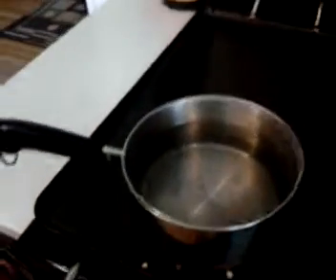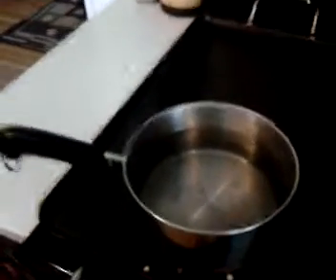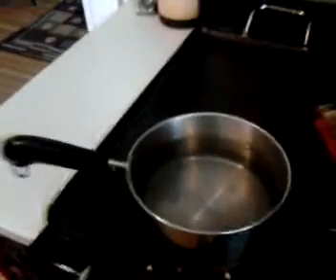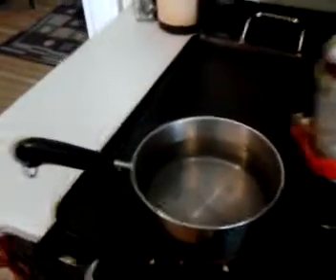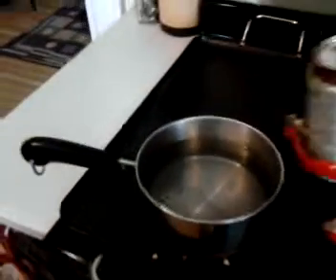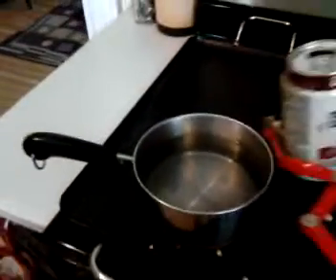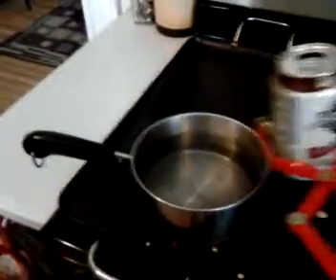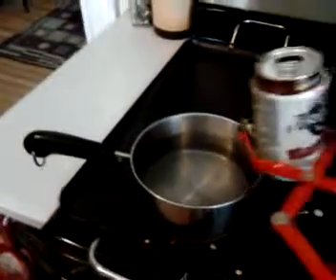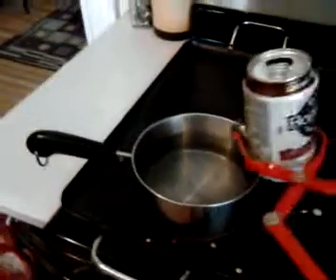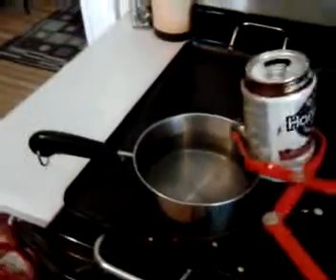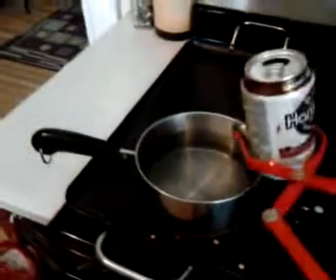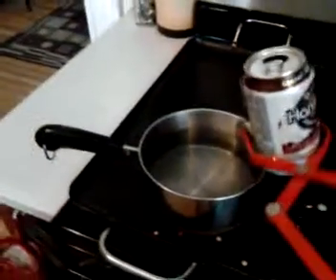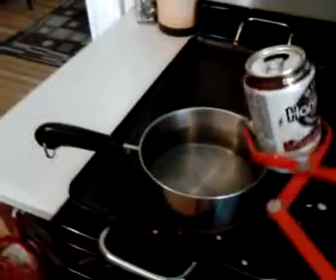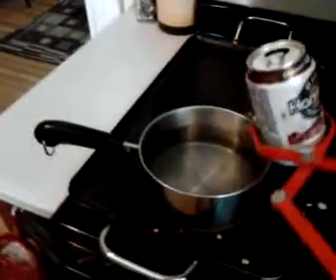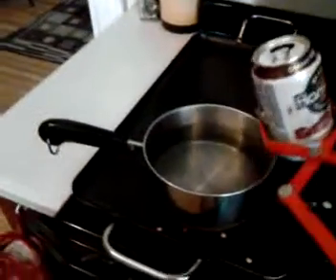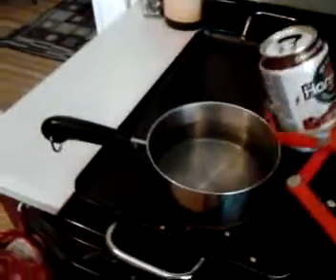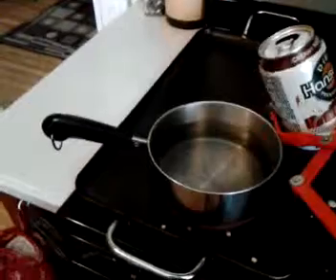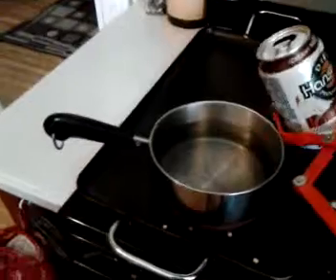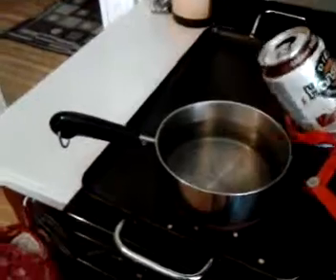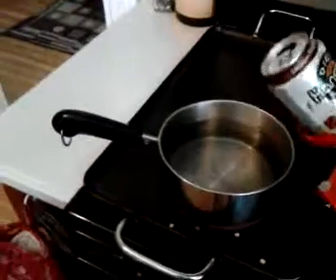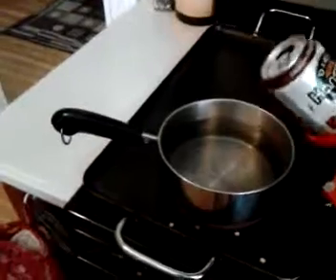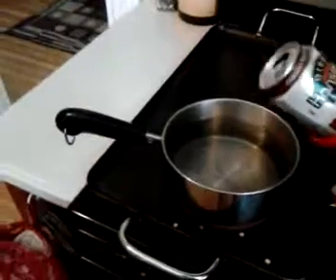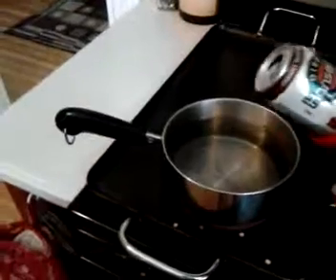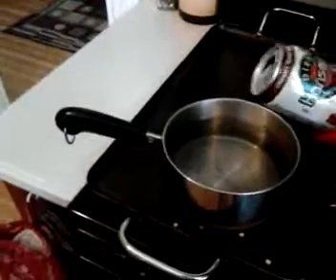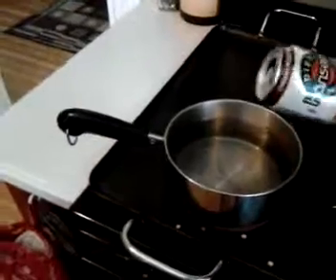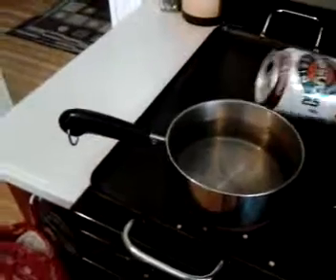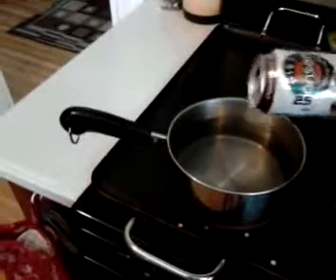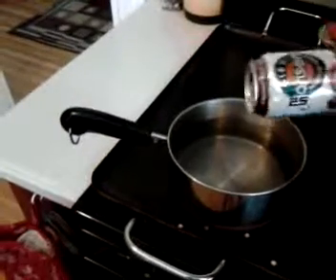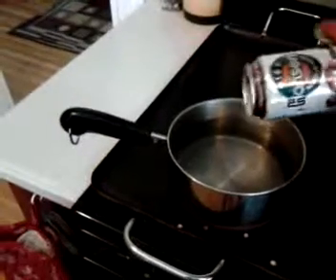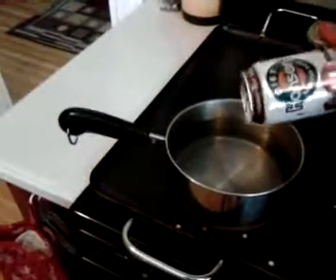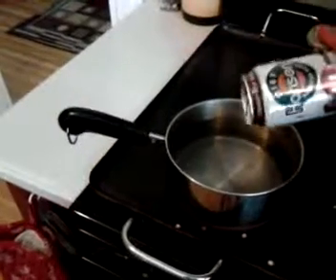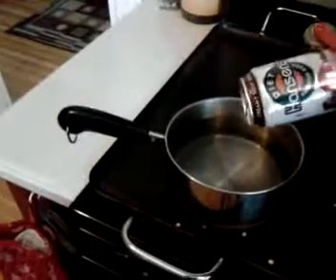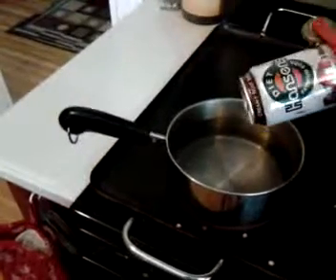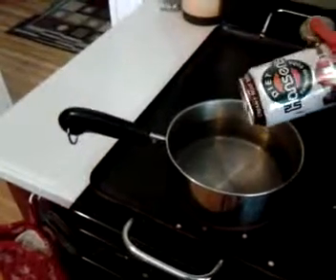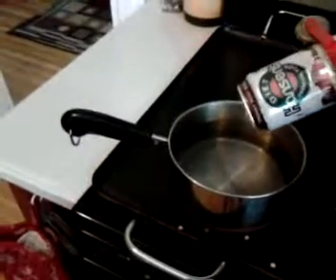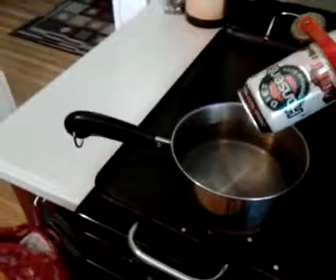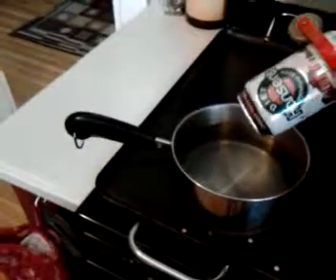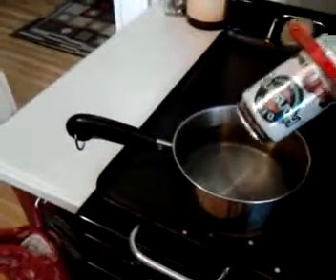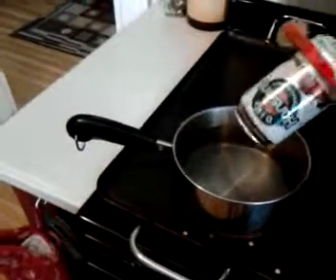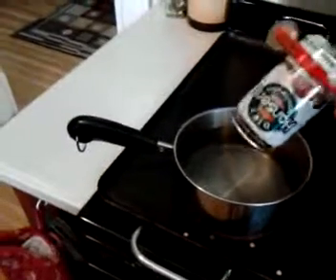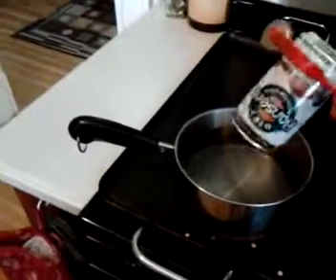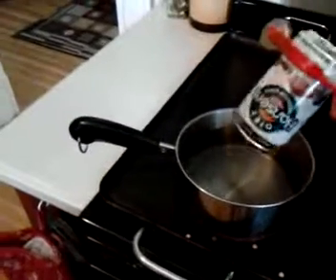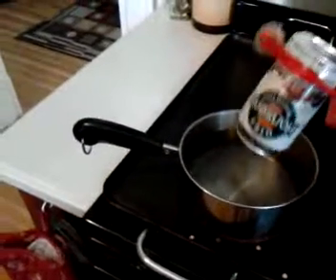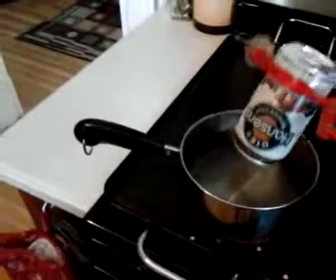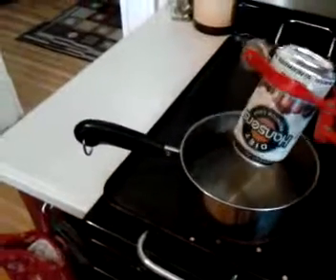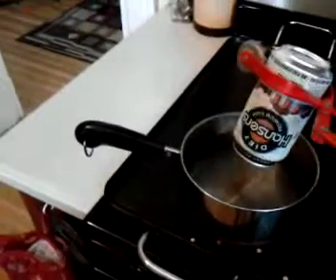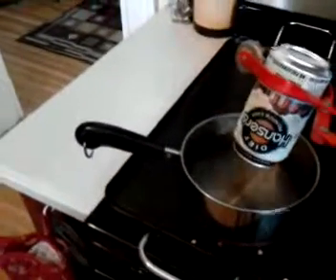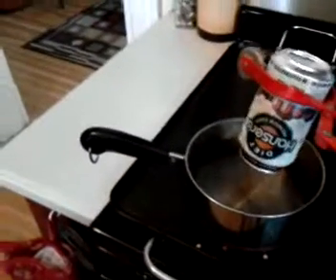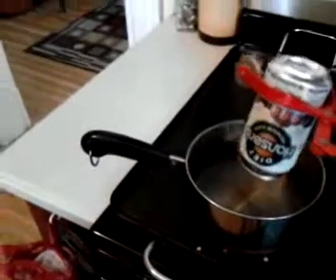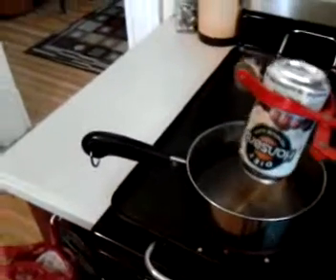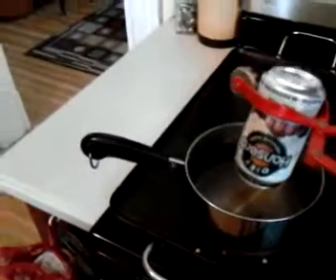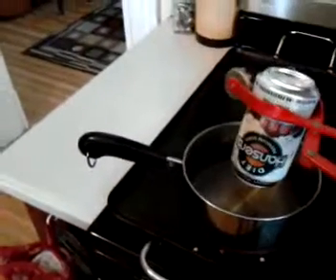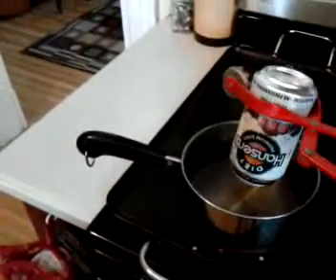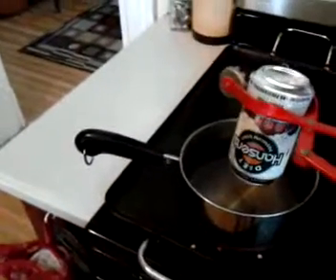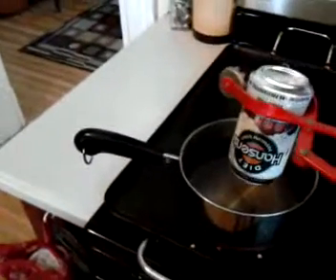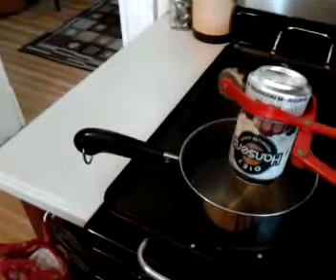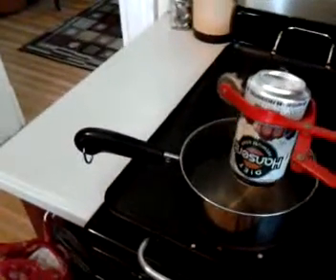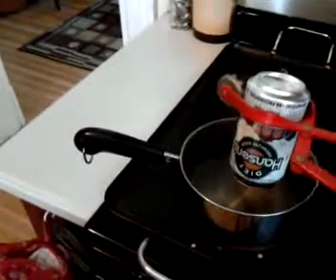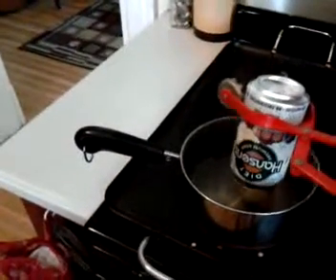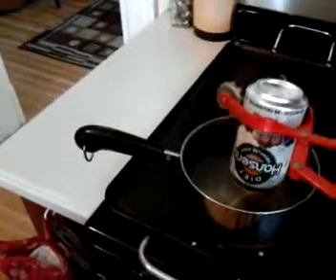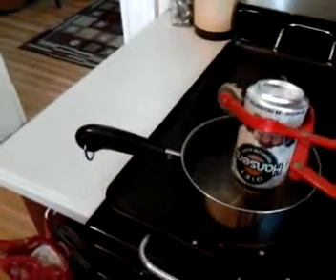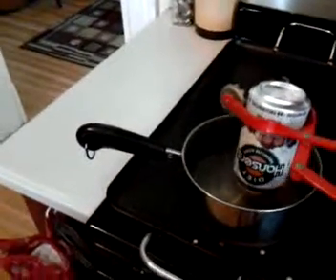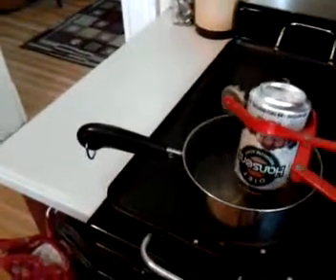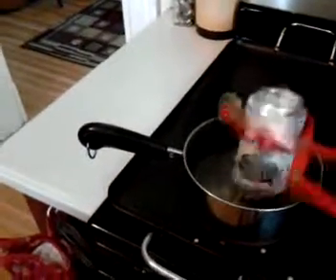Take the can with the tong, slowly turn it upside down, put it in the cold water, and...